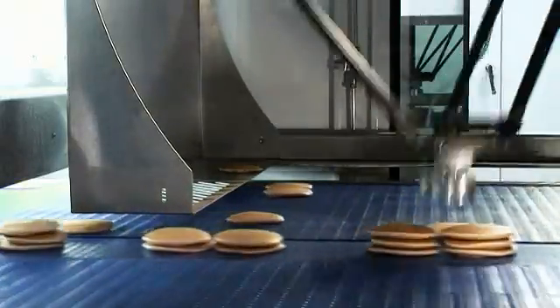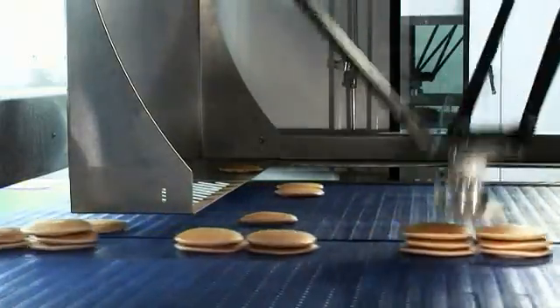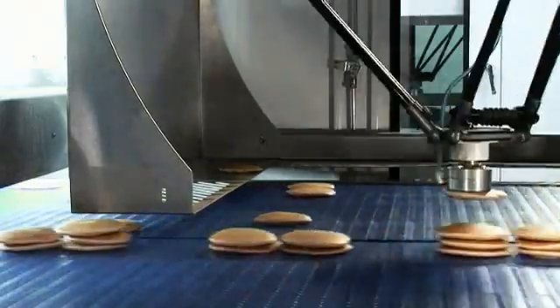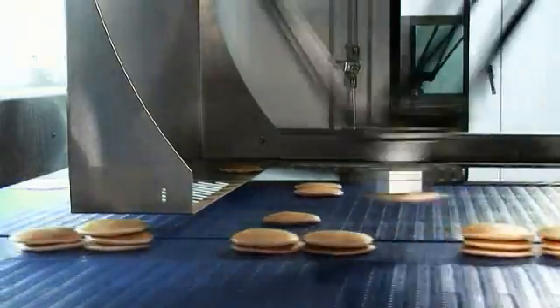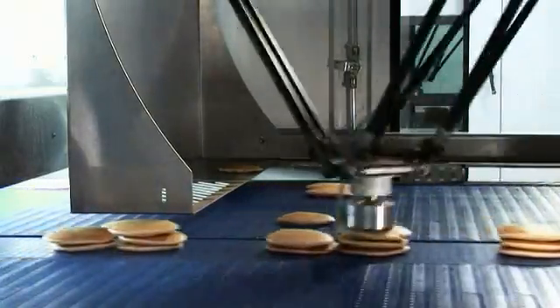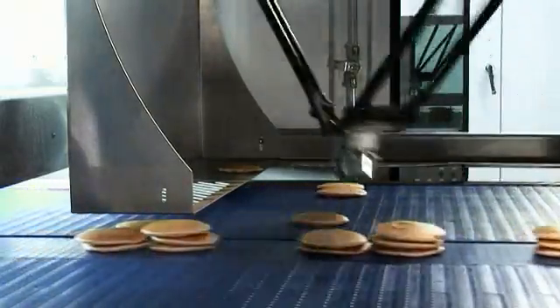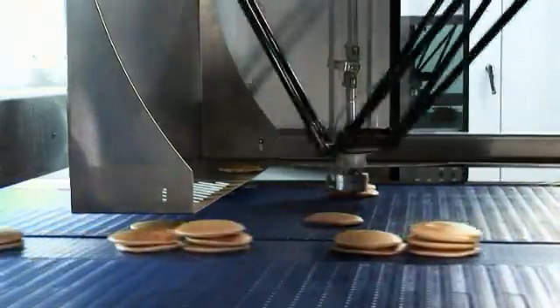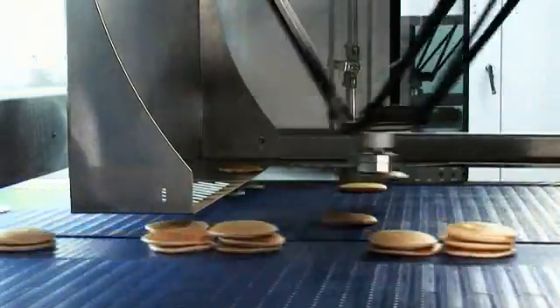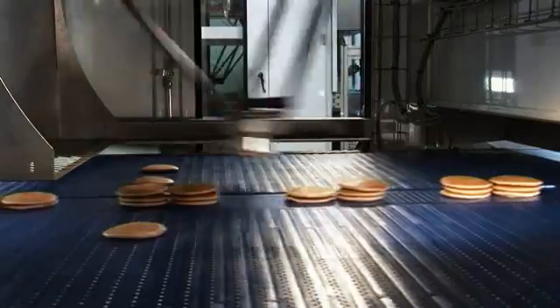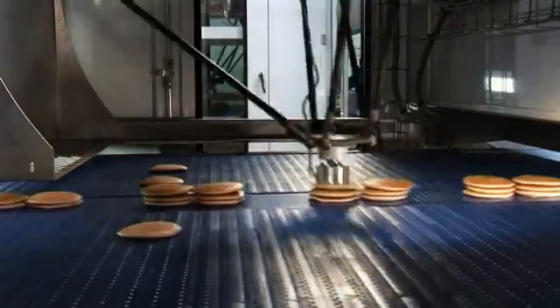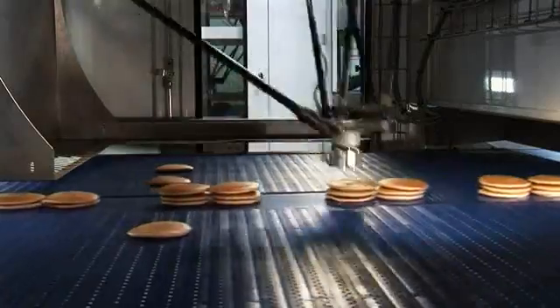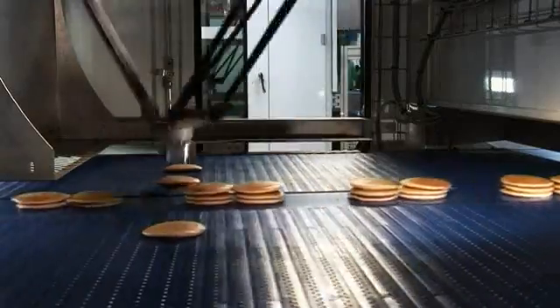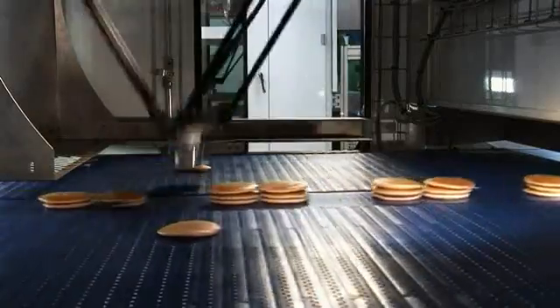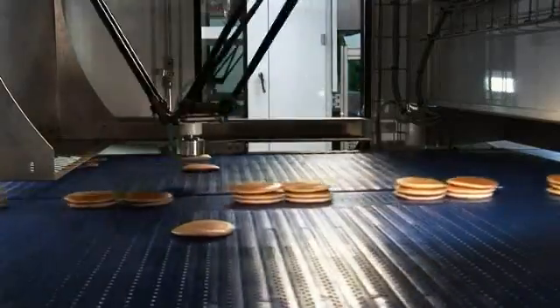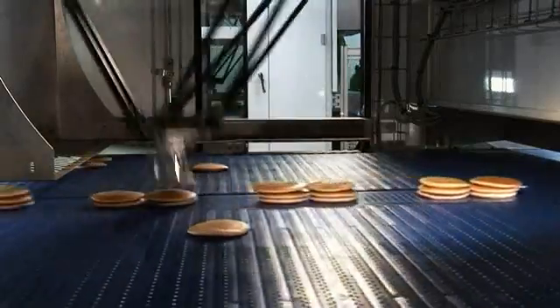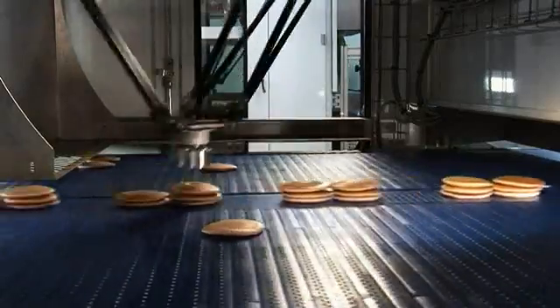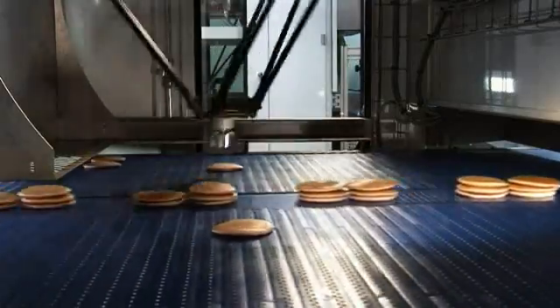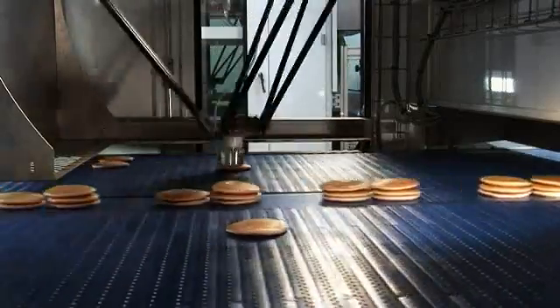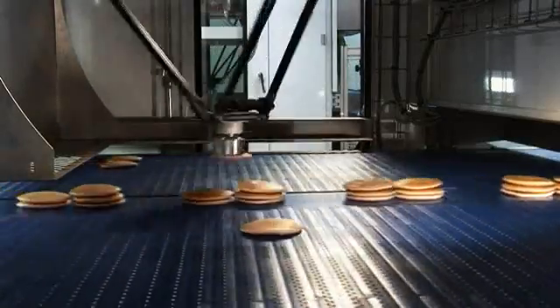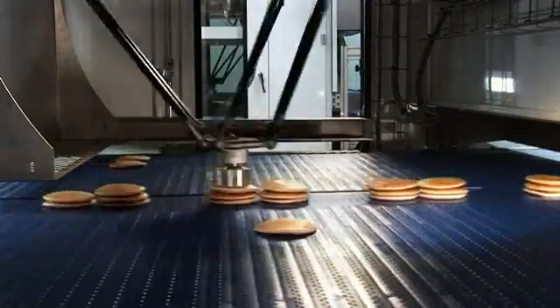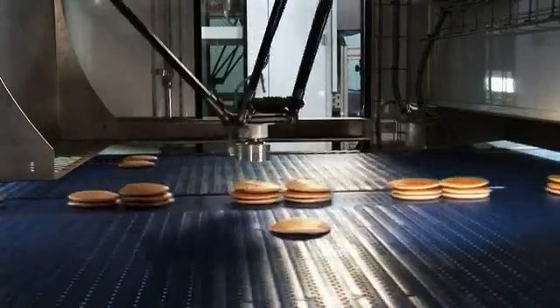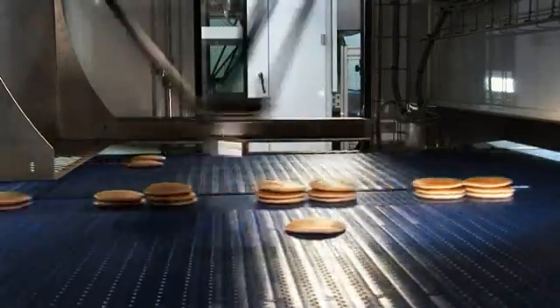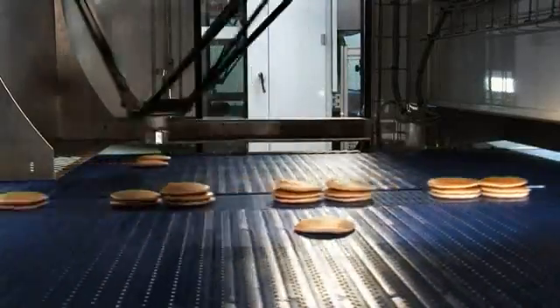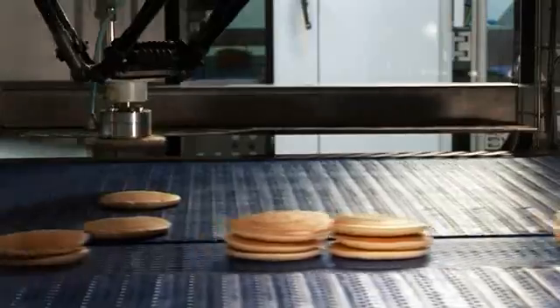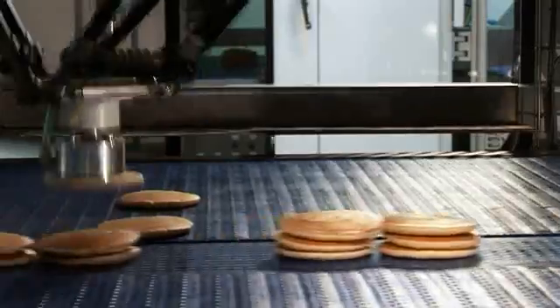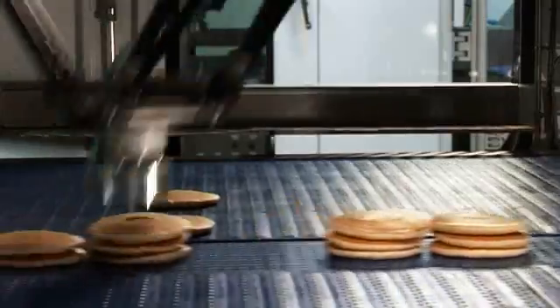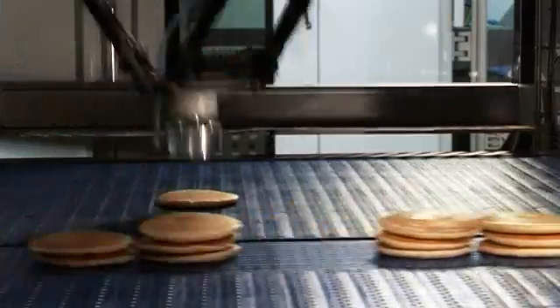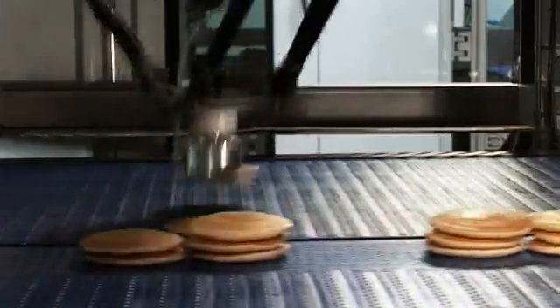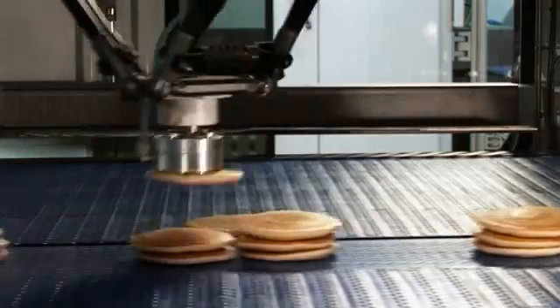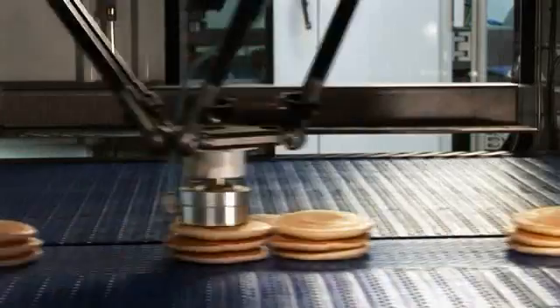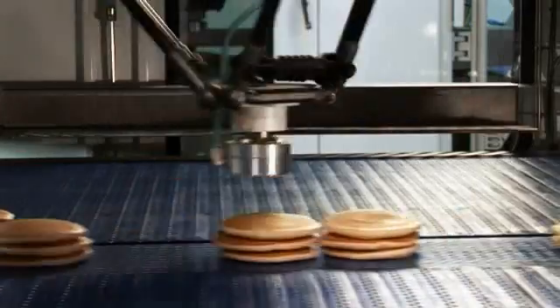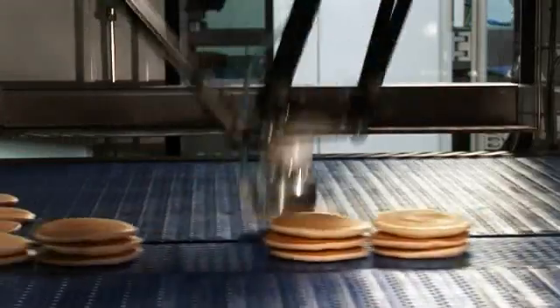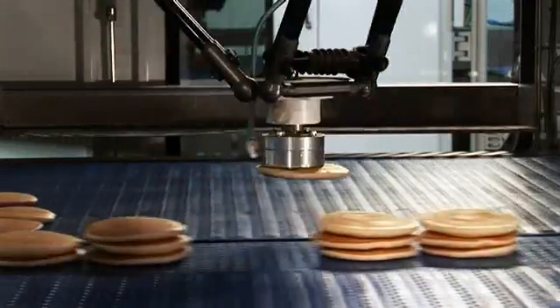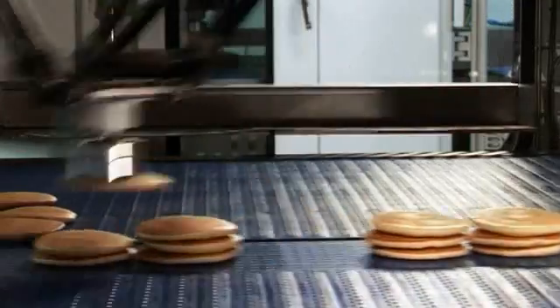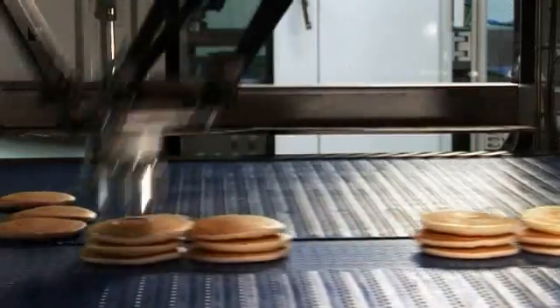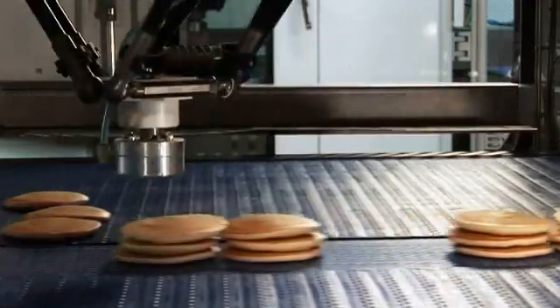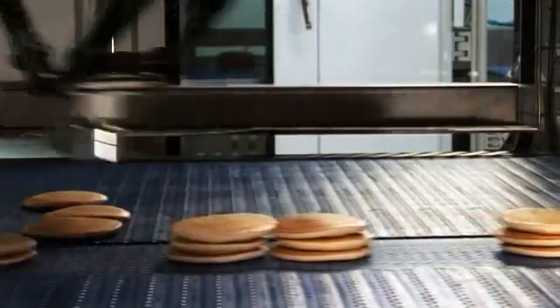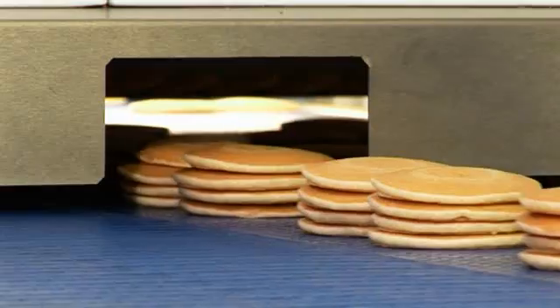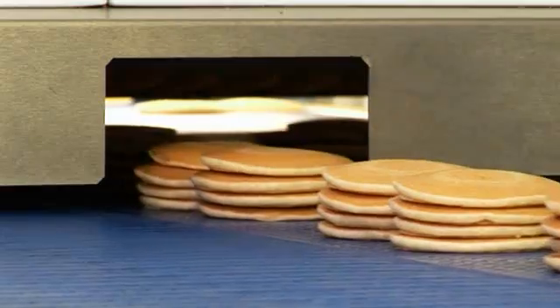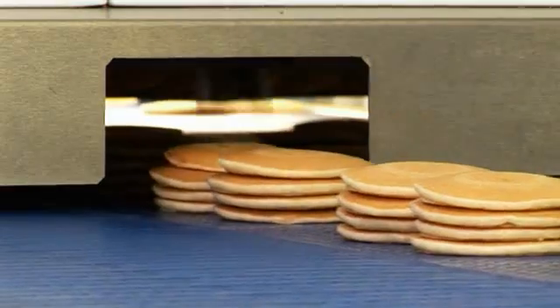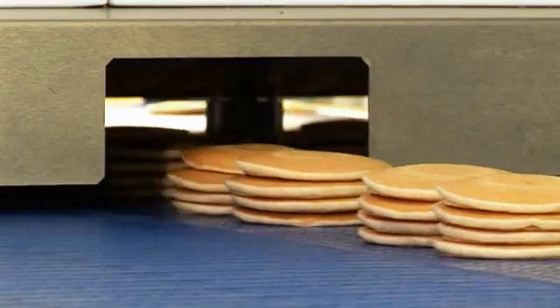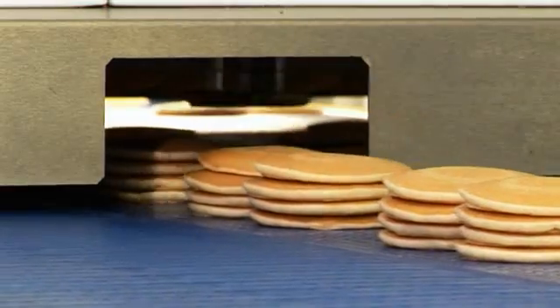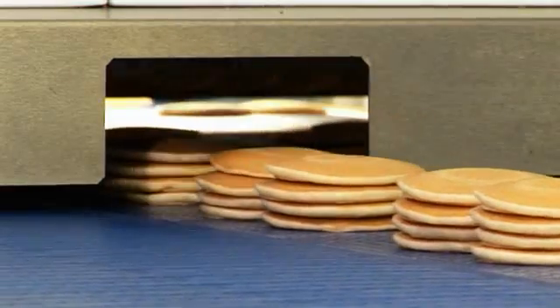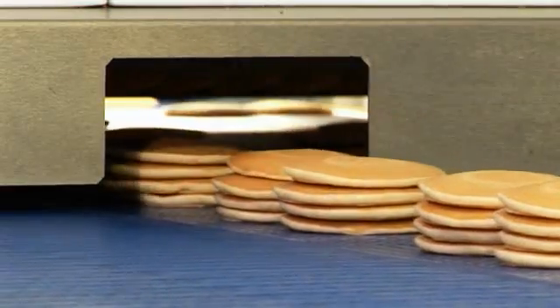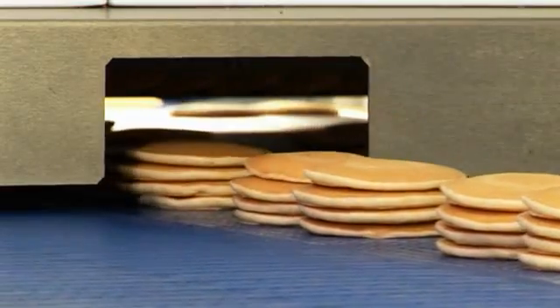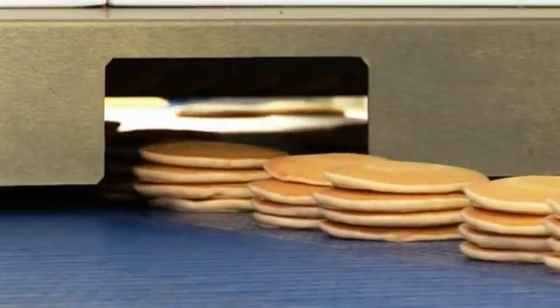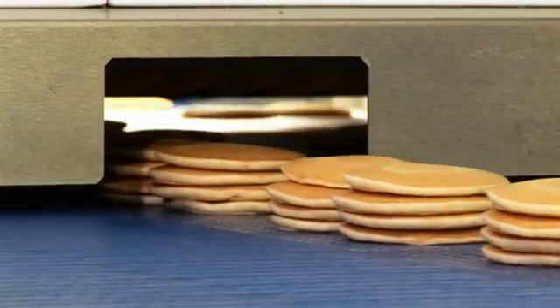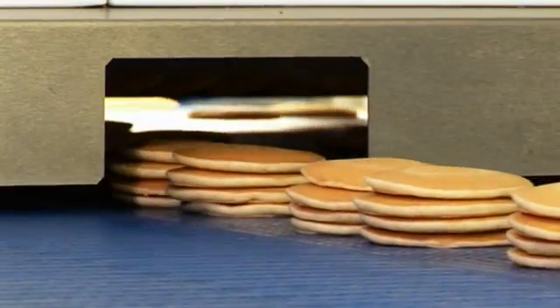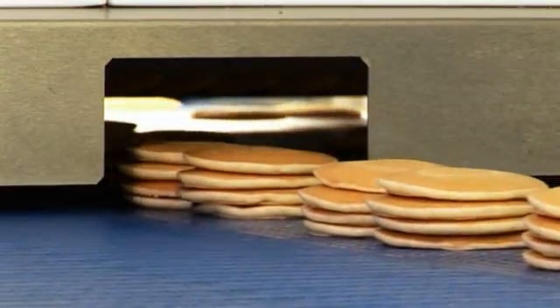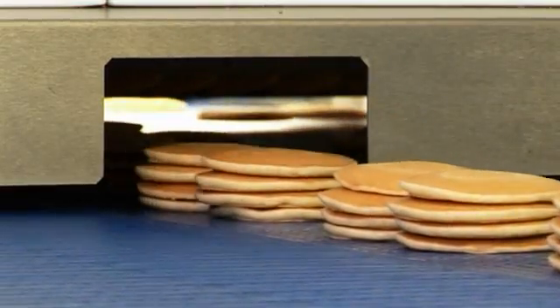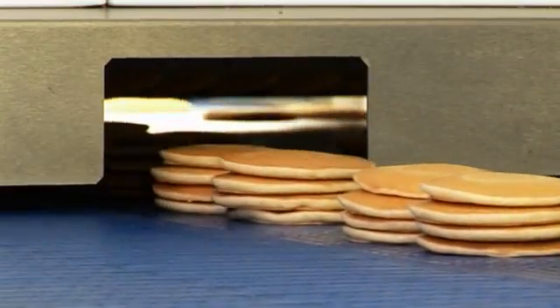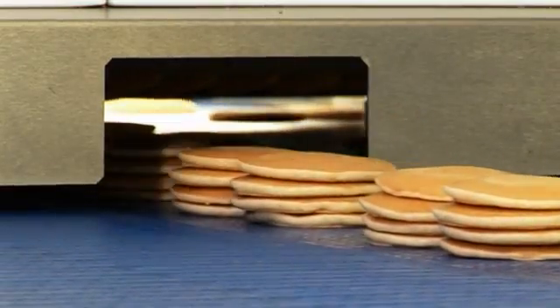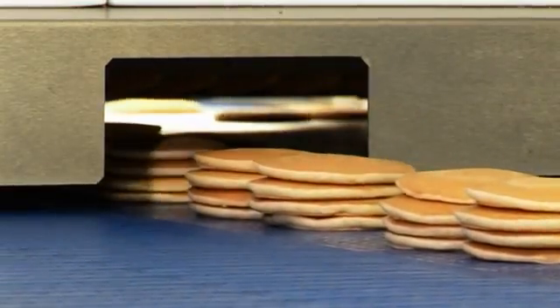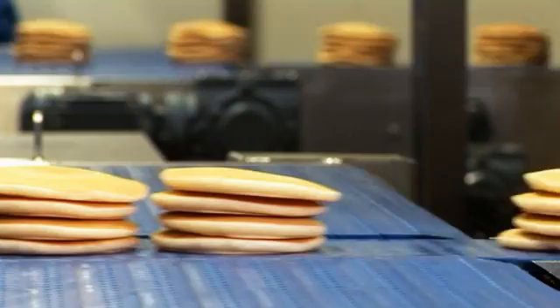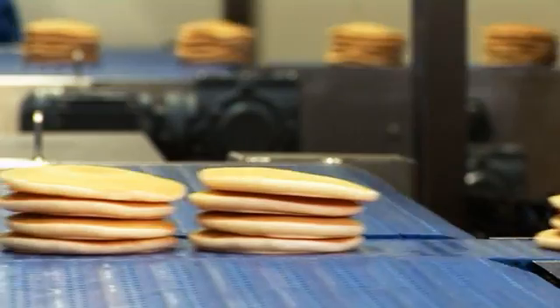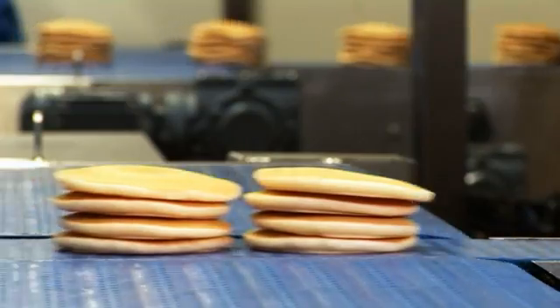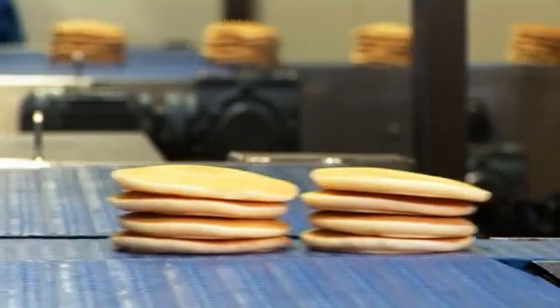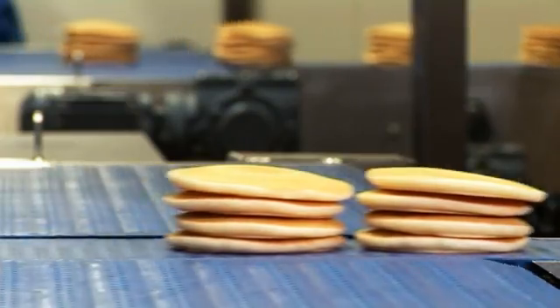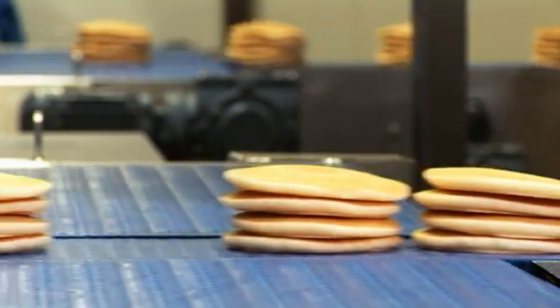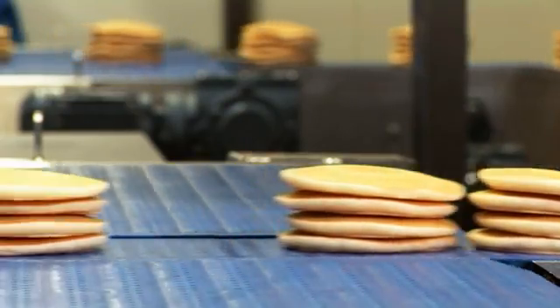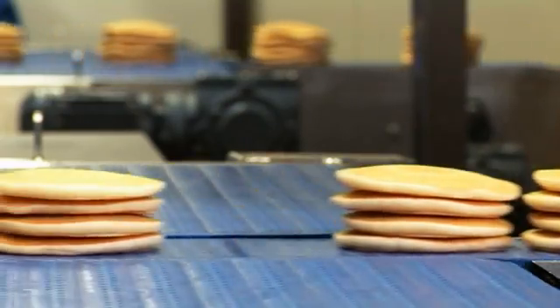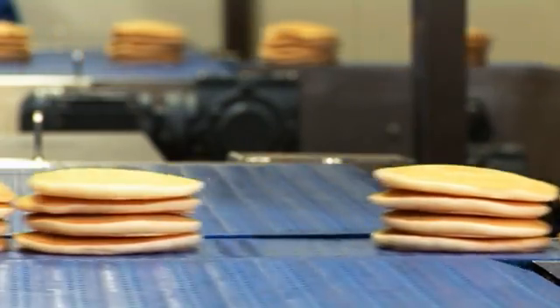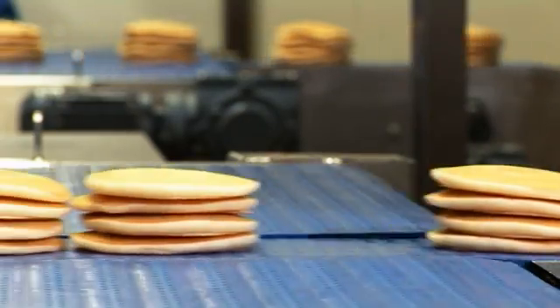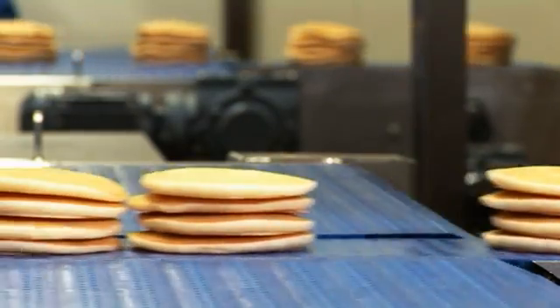The stacks of pancakes are then fed out of the robotic enclosure on the central outfeed conveyor, ready to be packed and distributed.